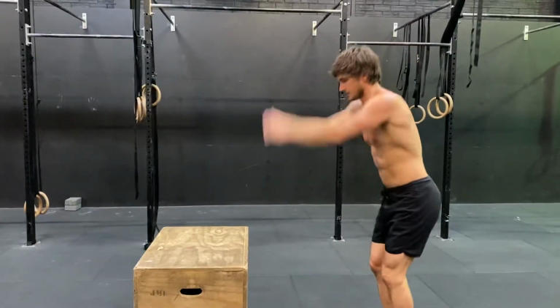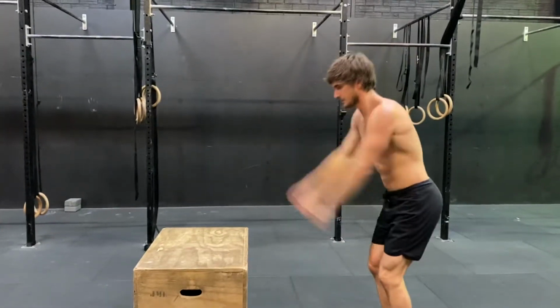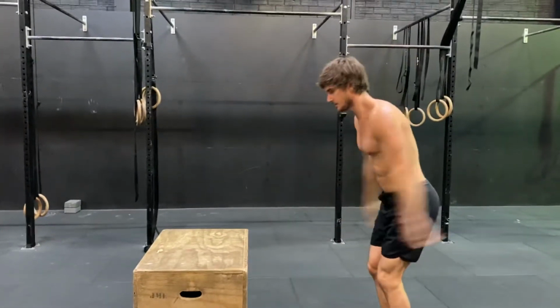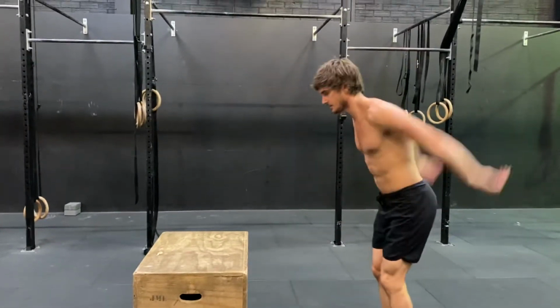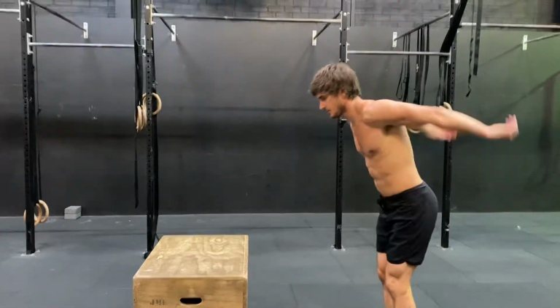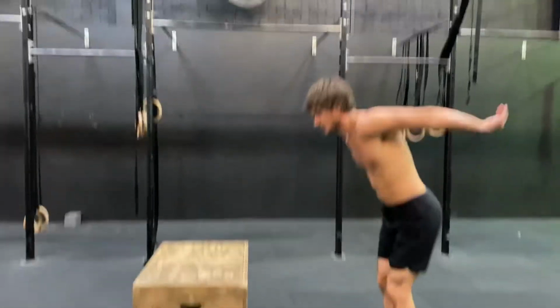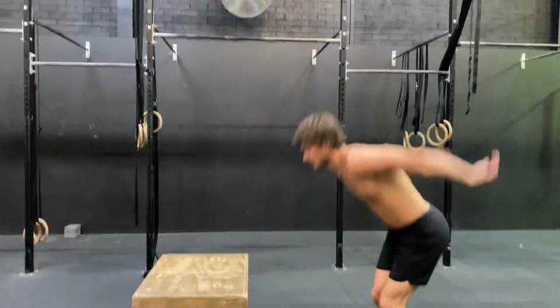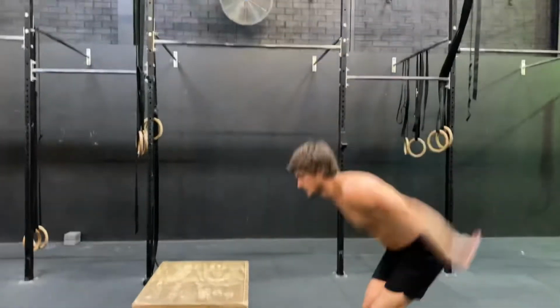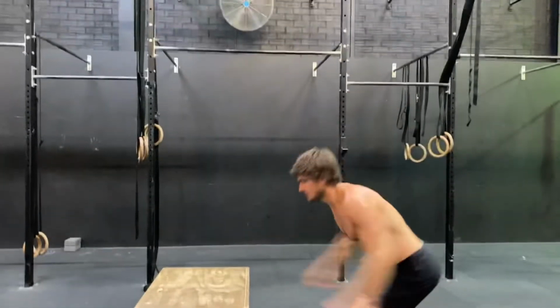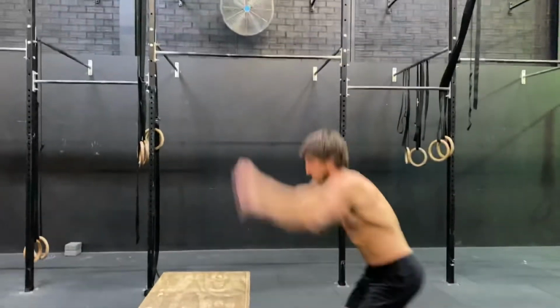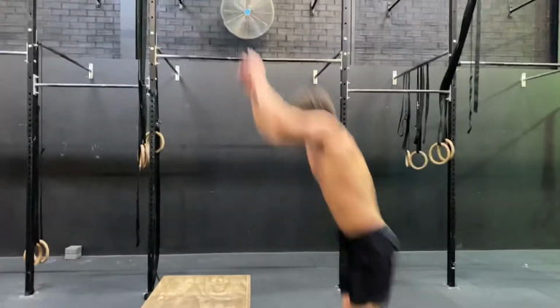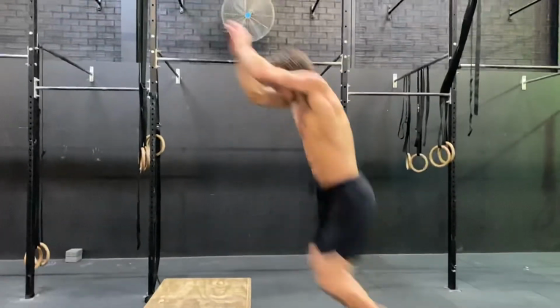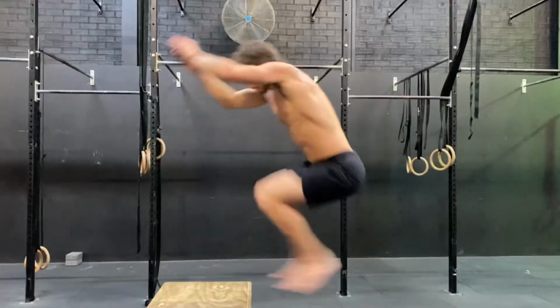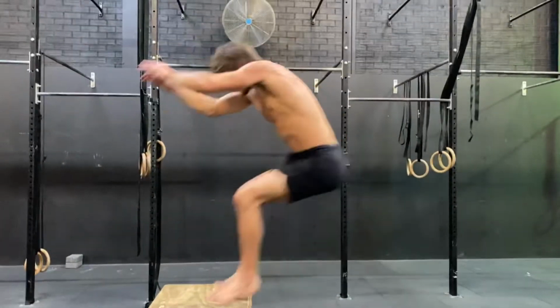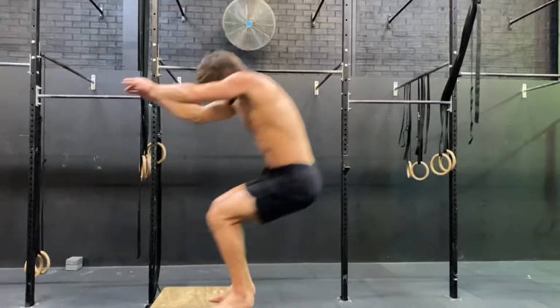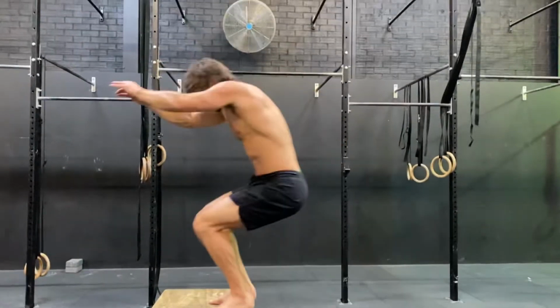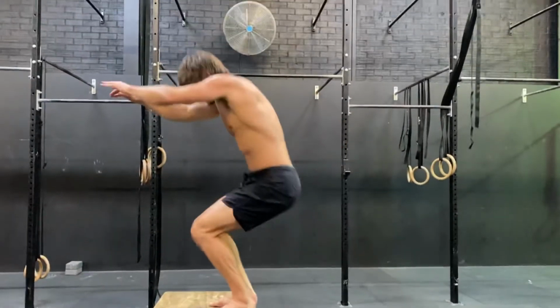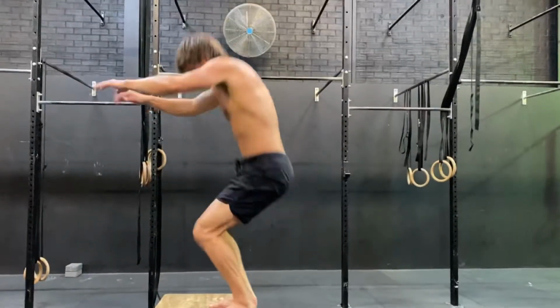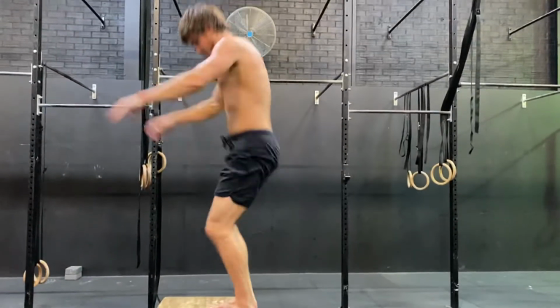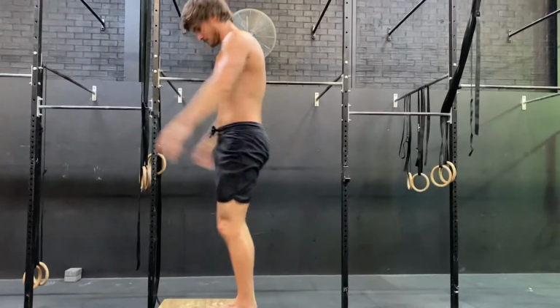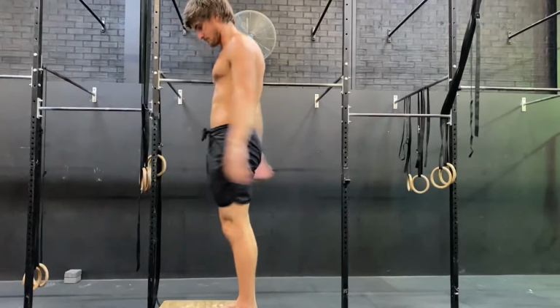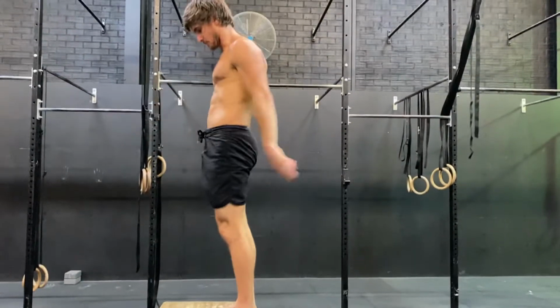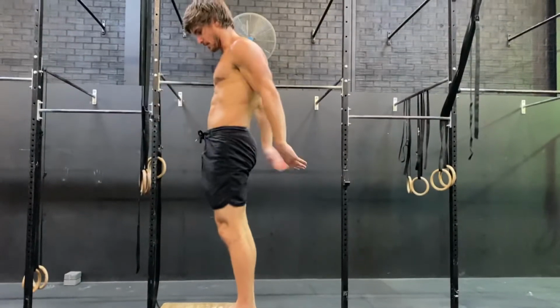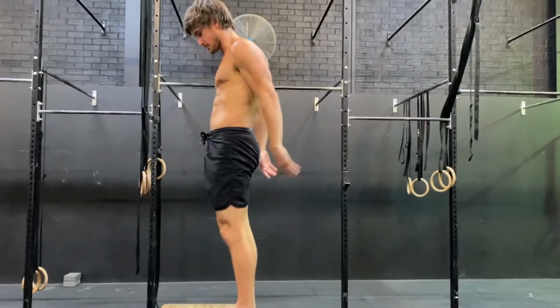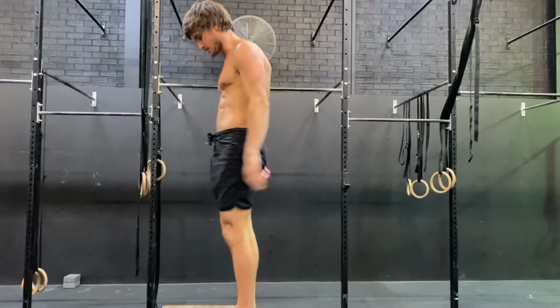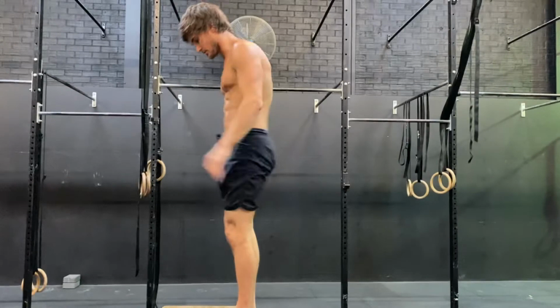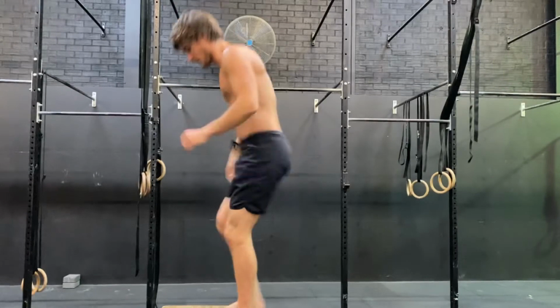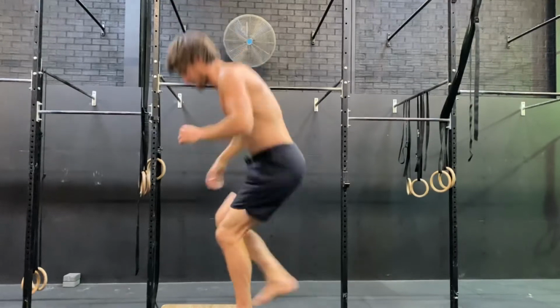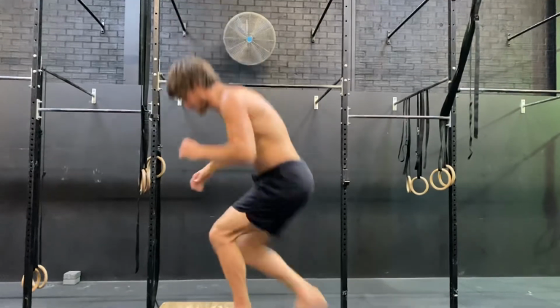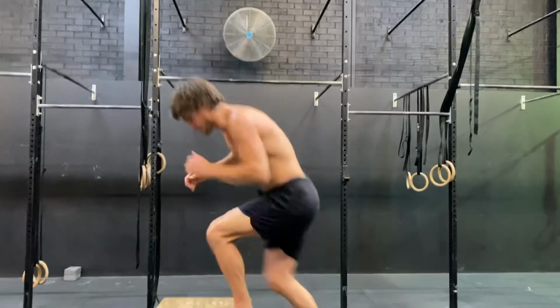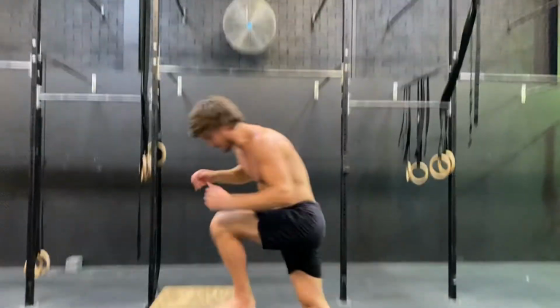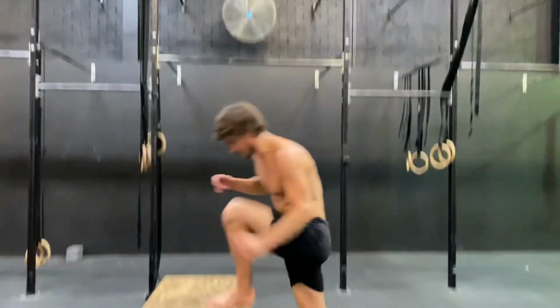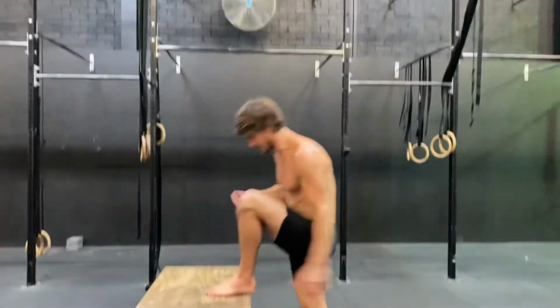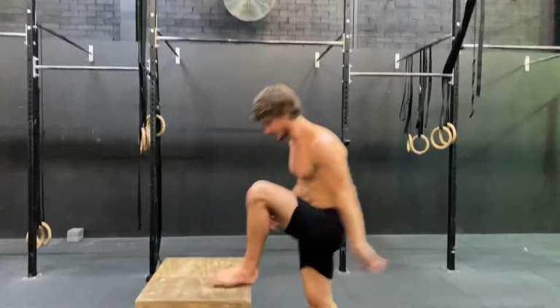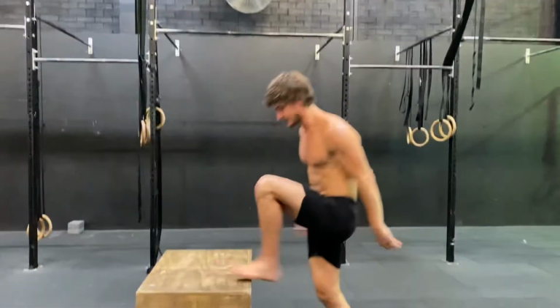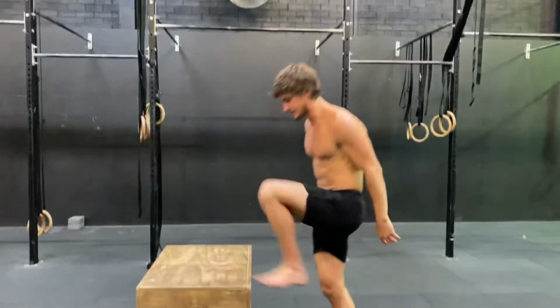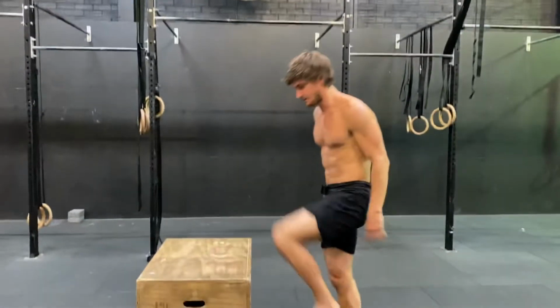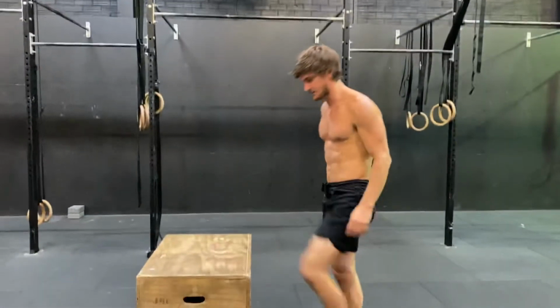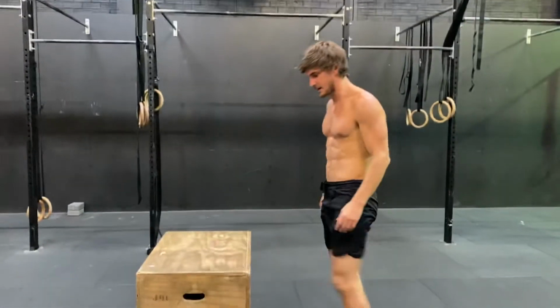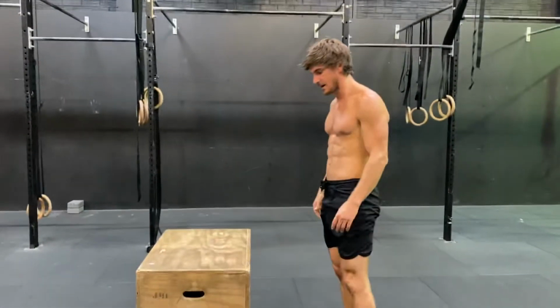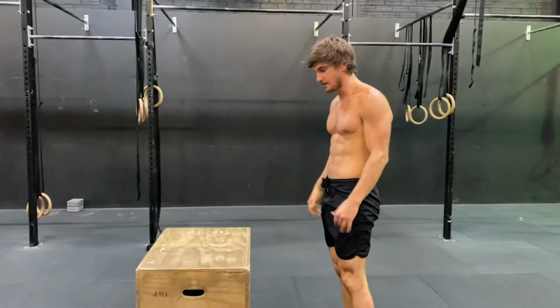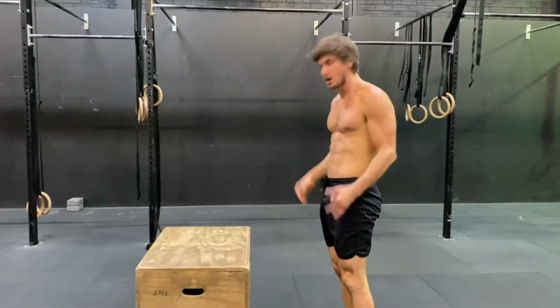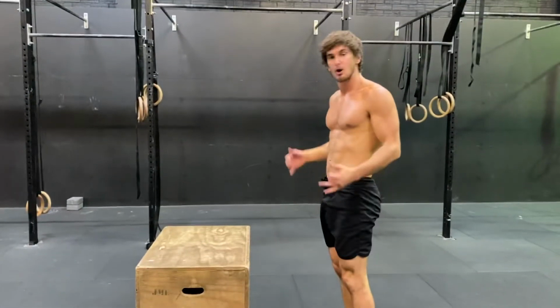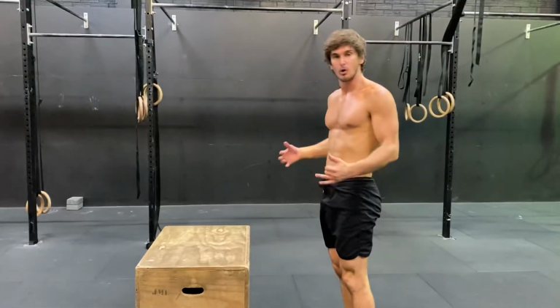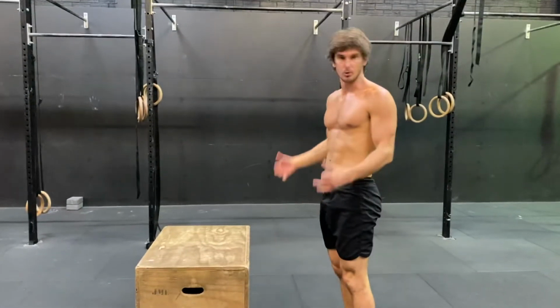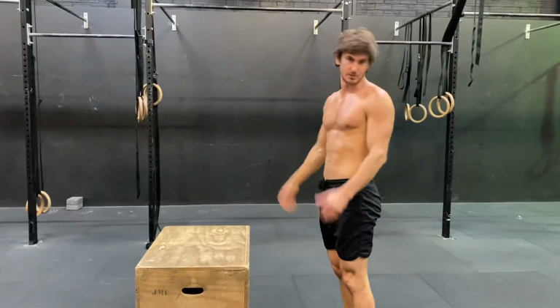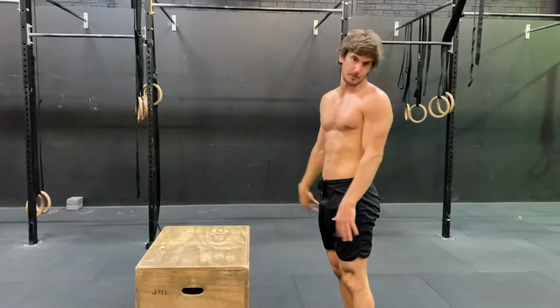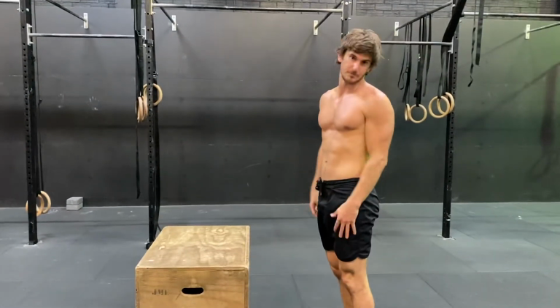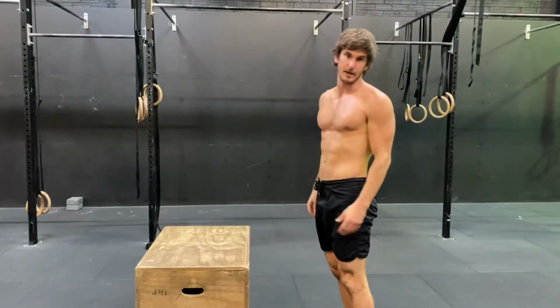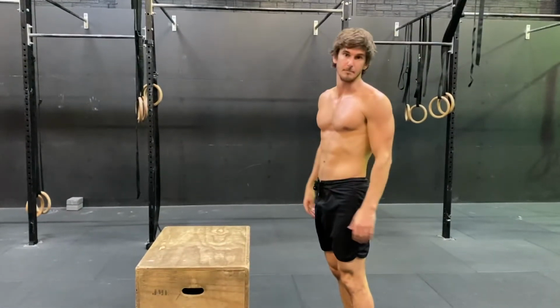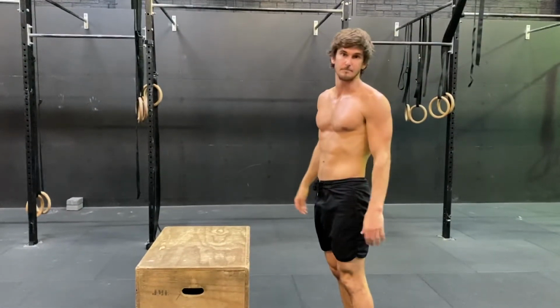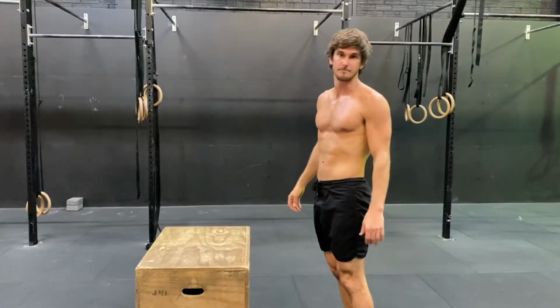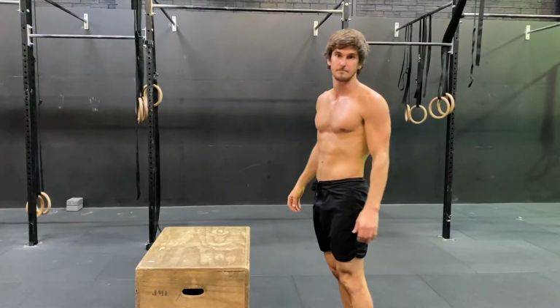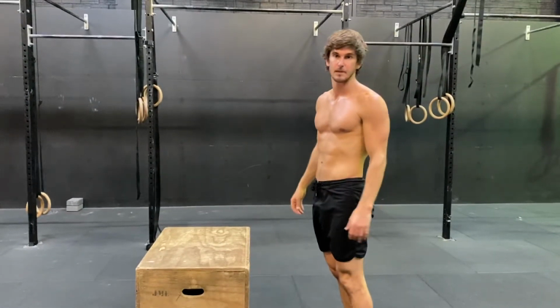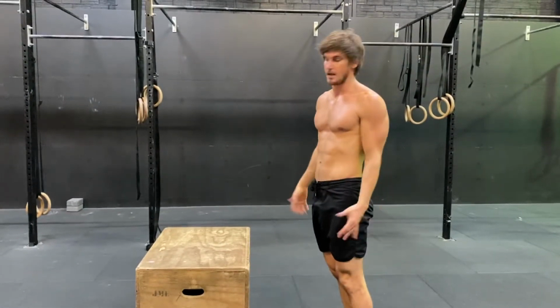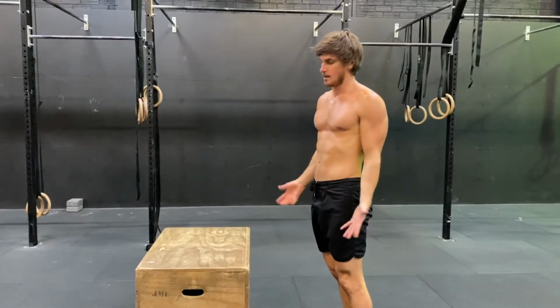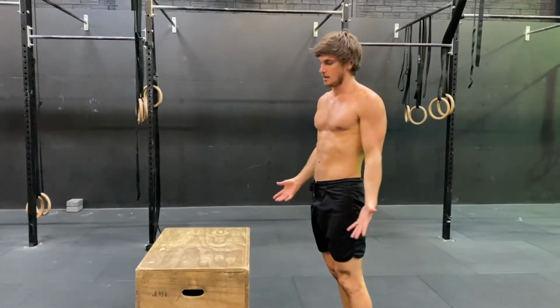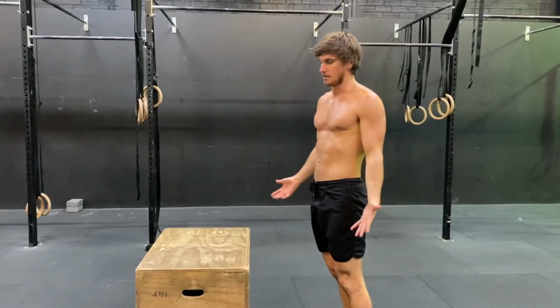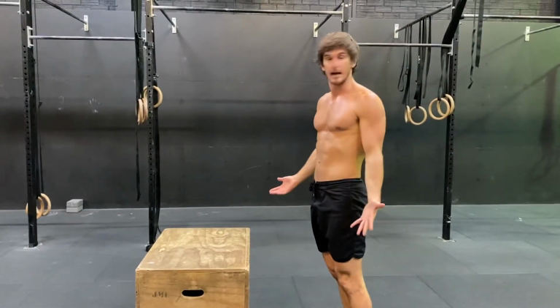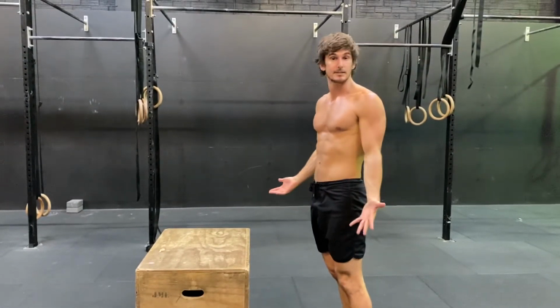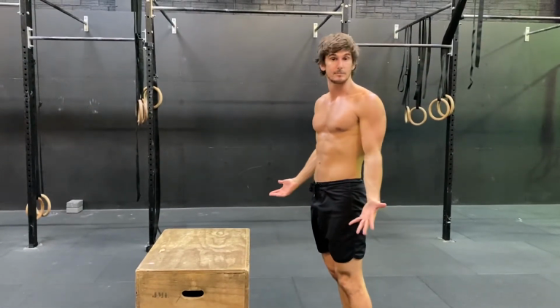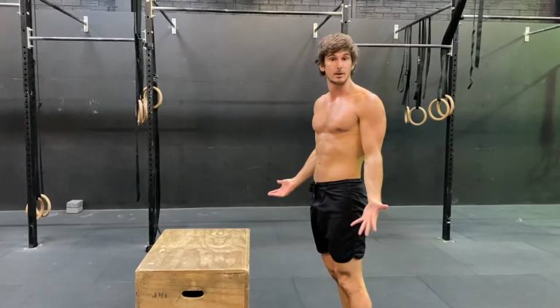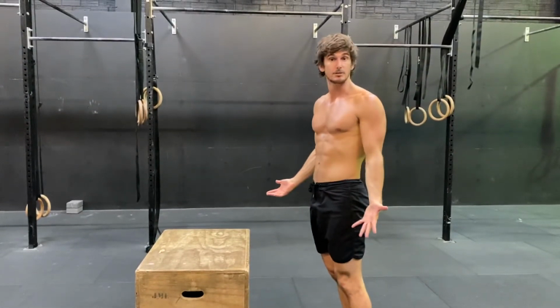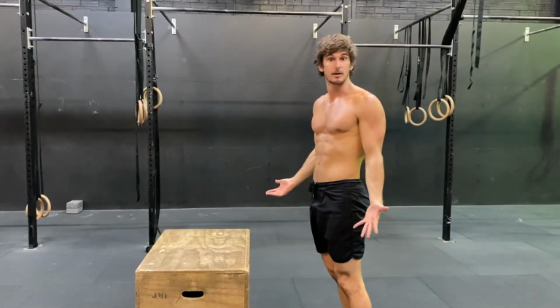Nice and soft — you can either step down or jump down. That's the box jump.